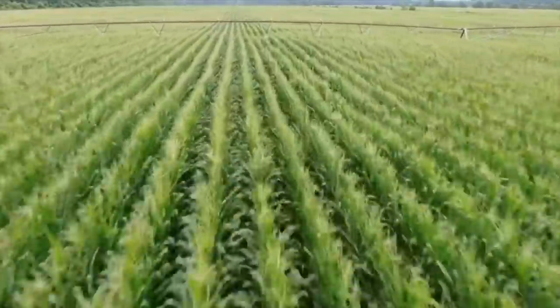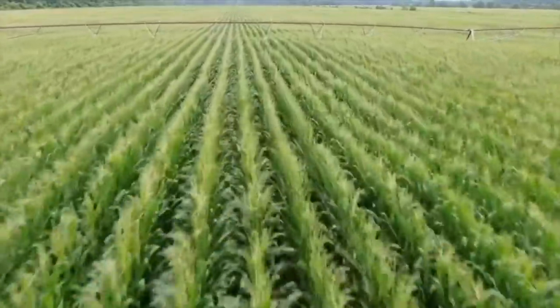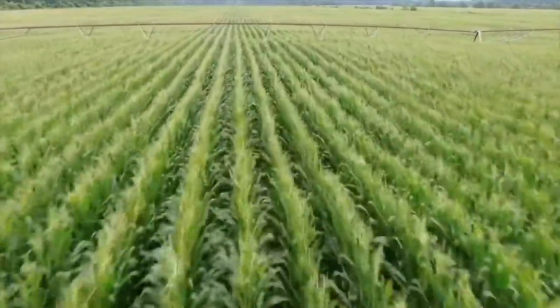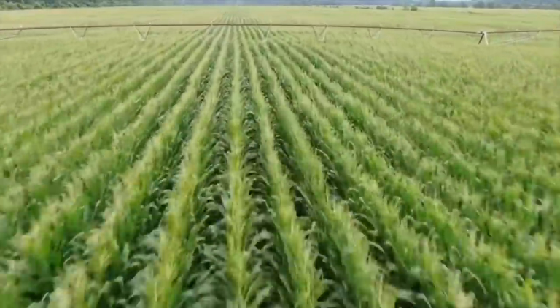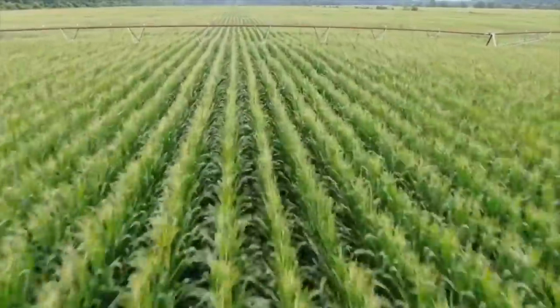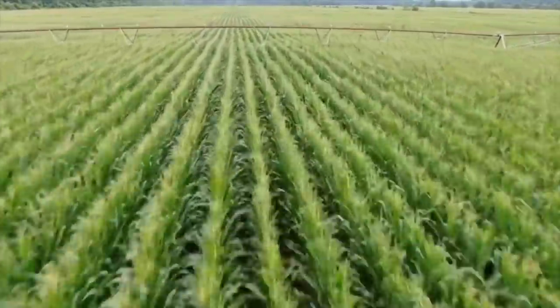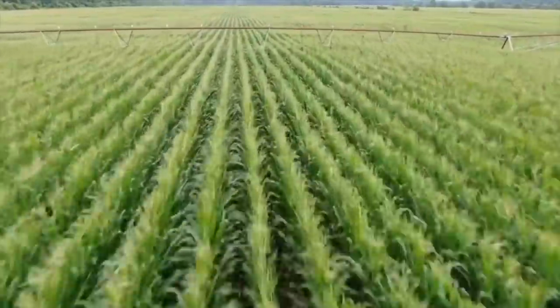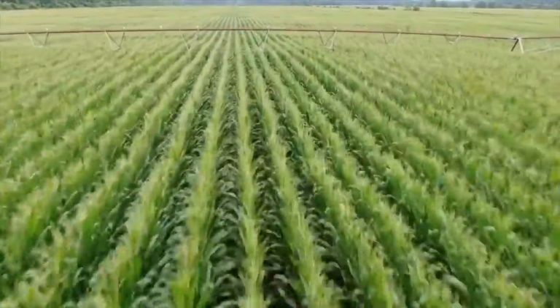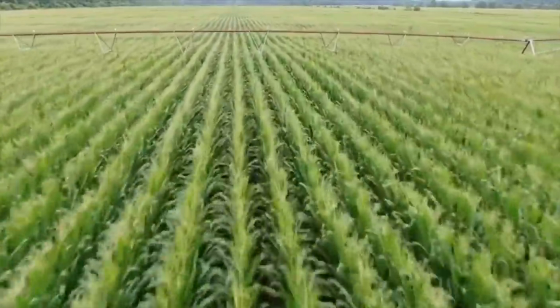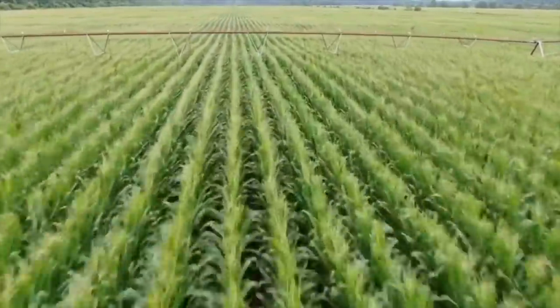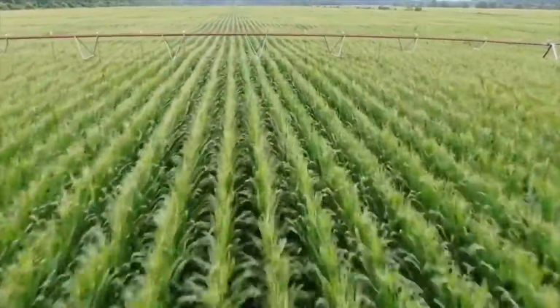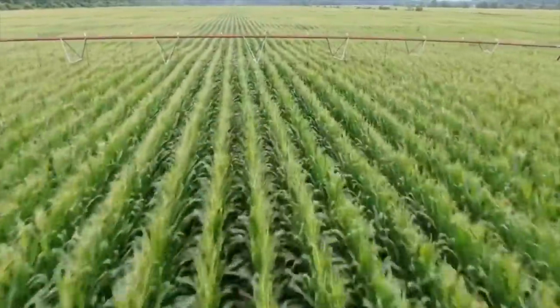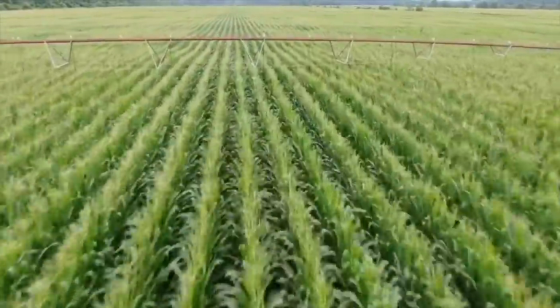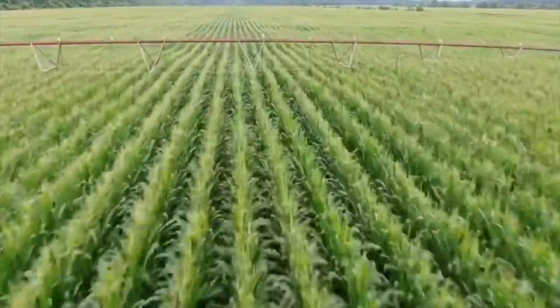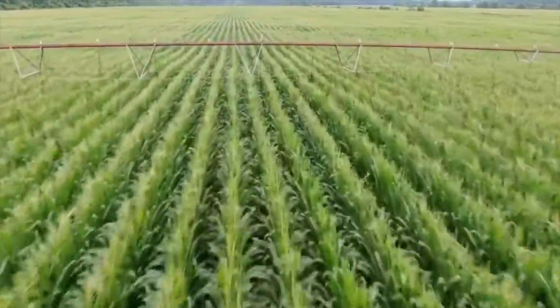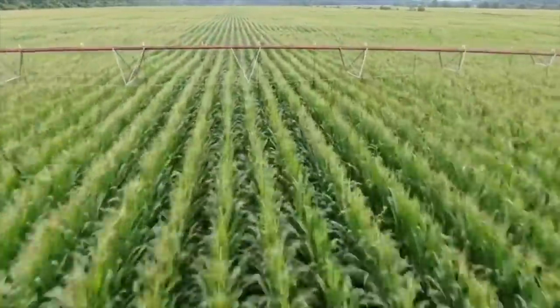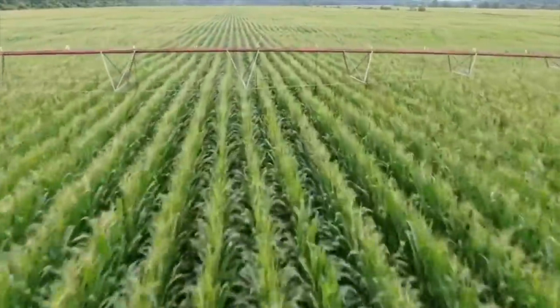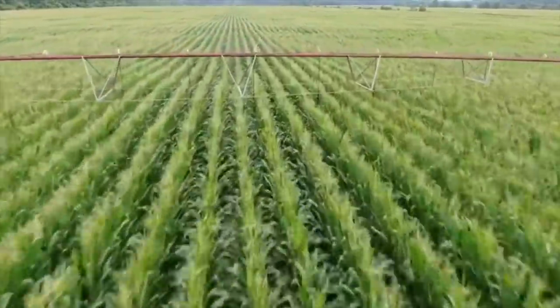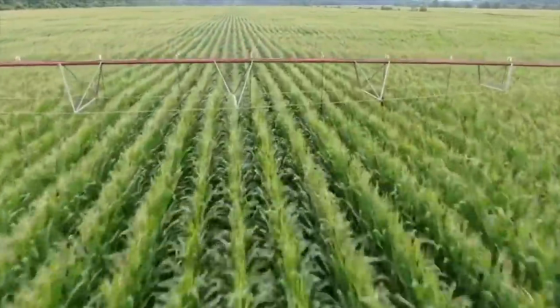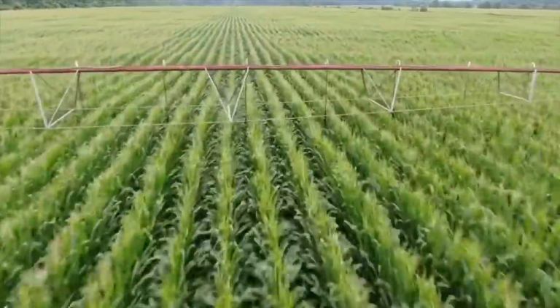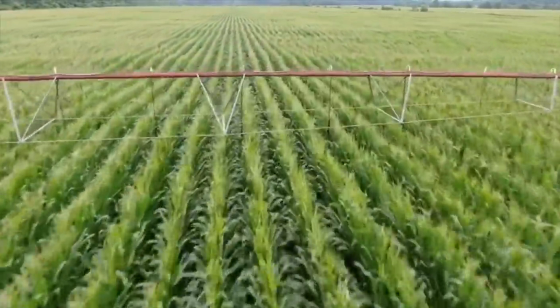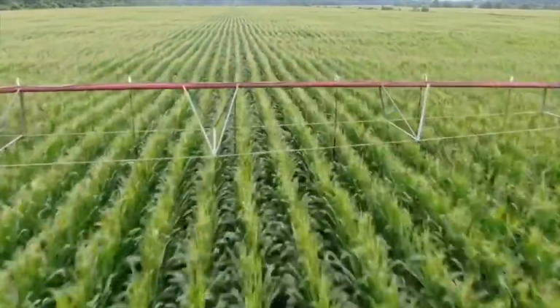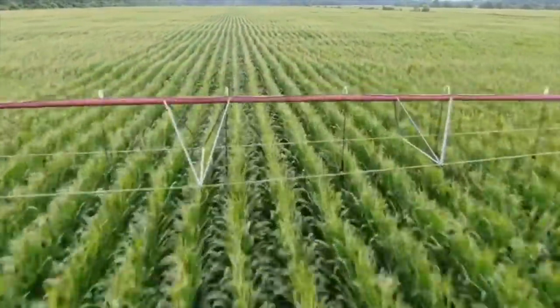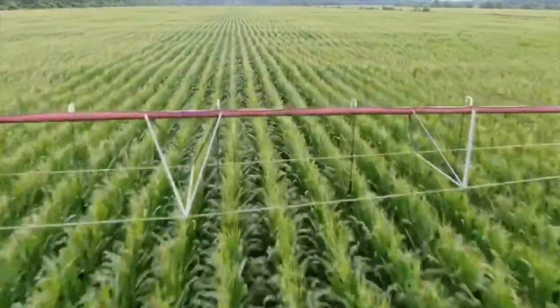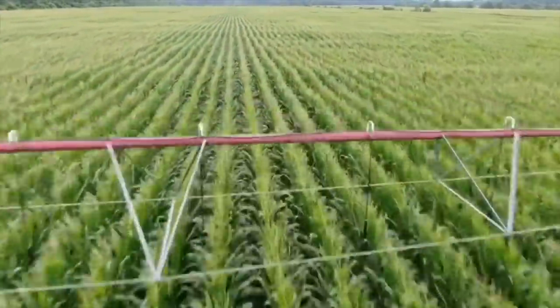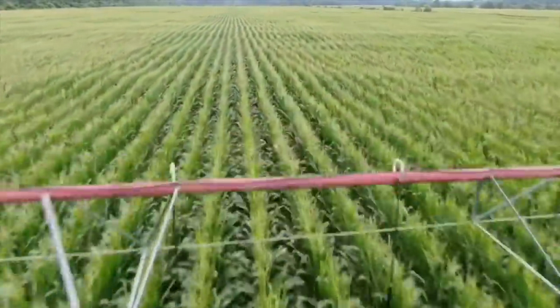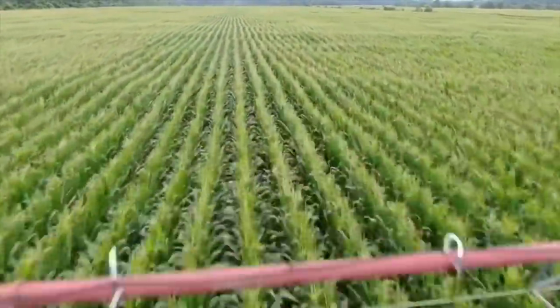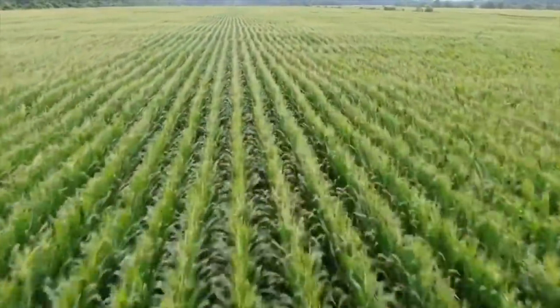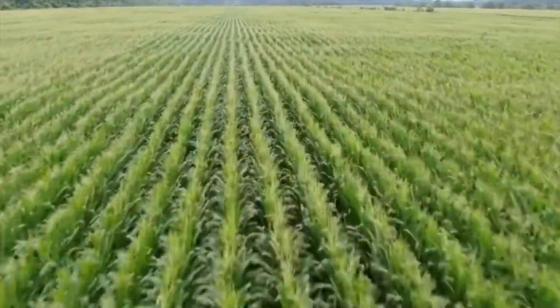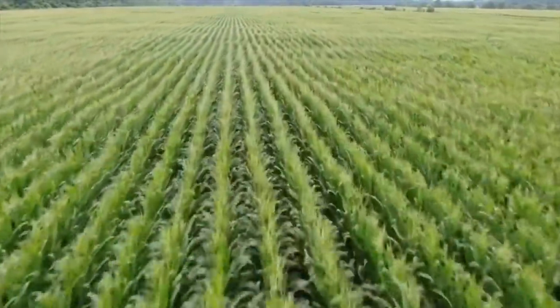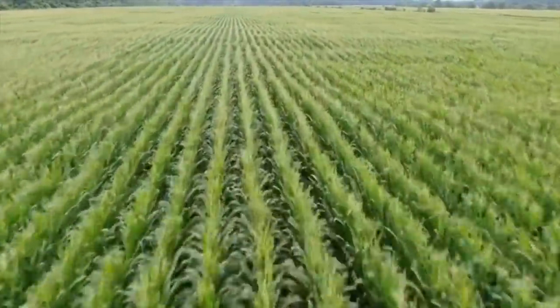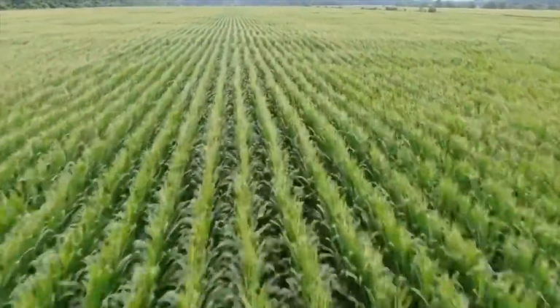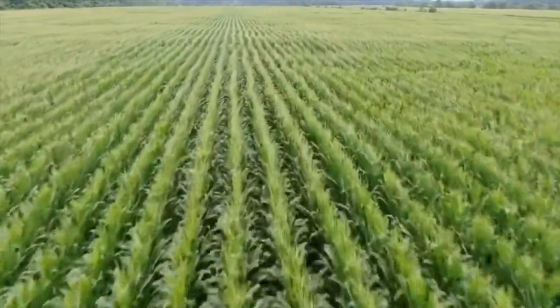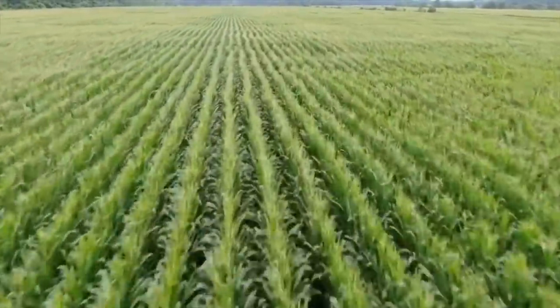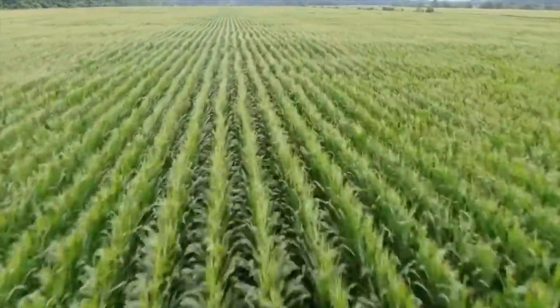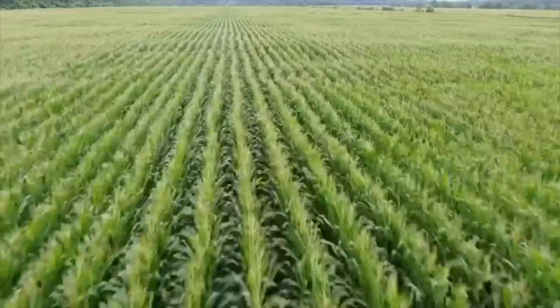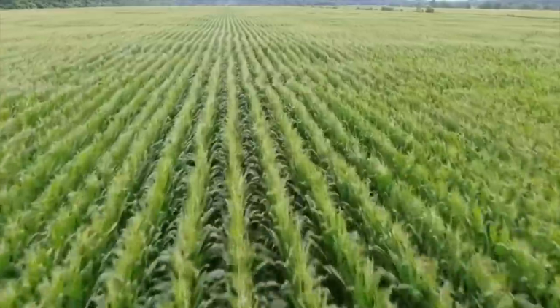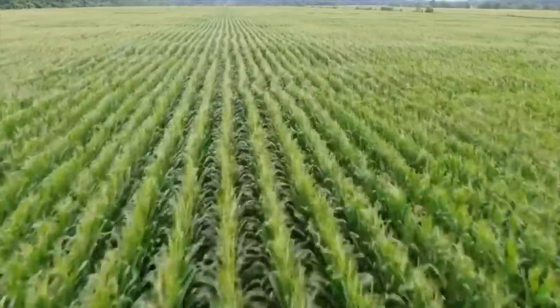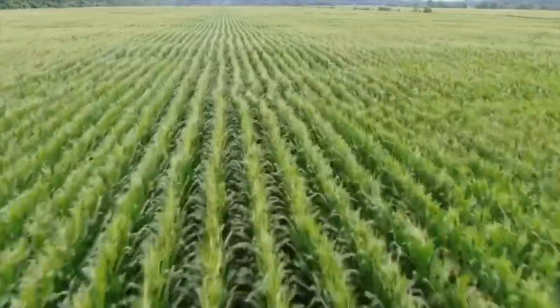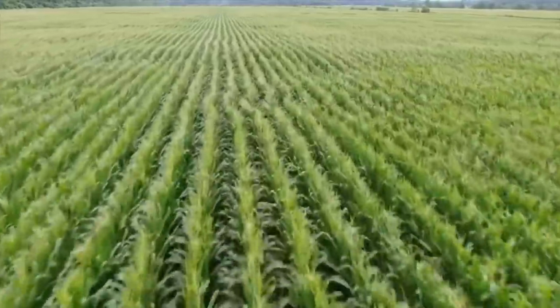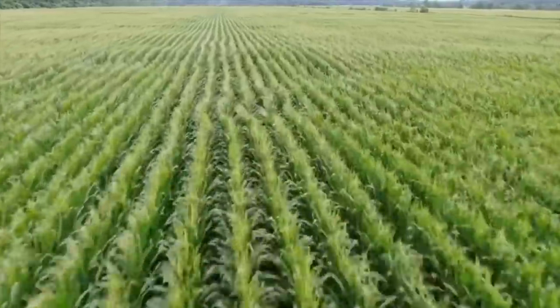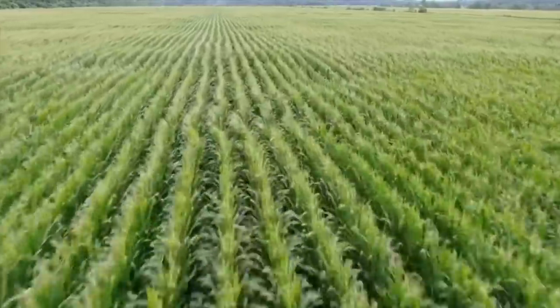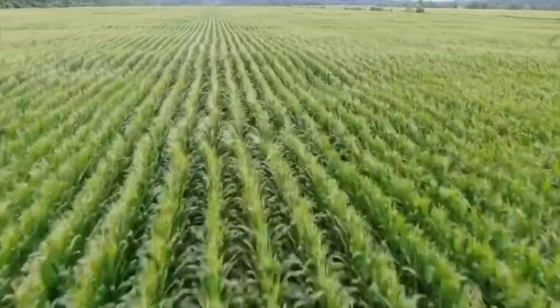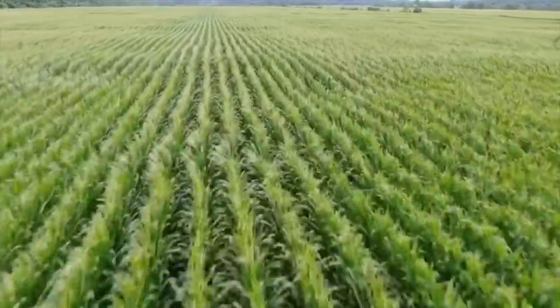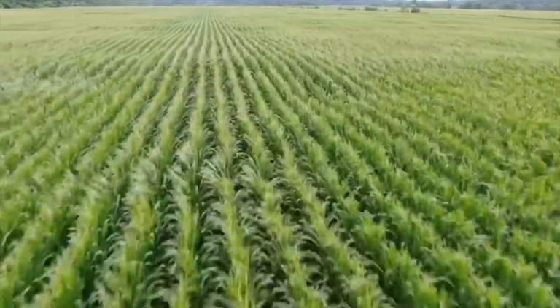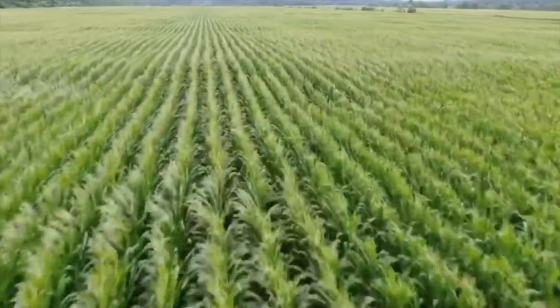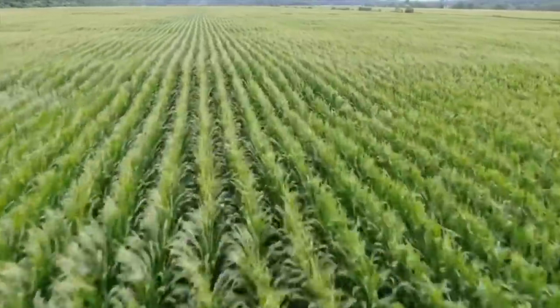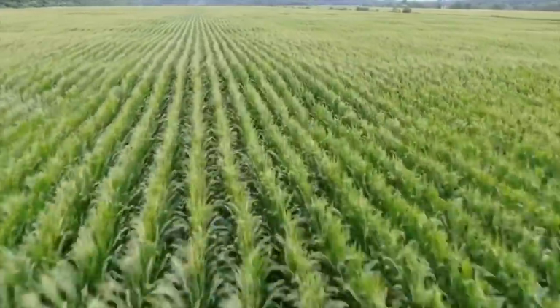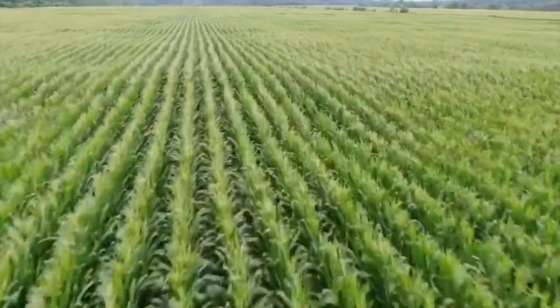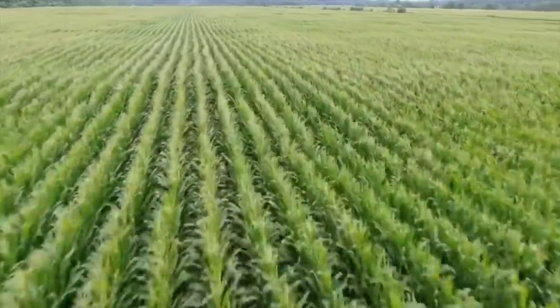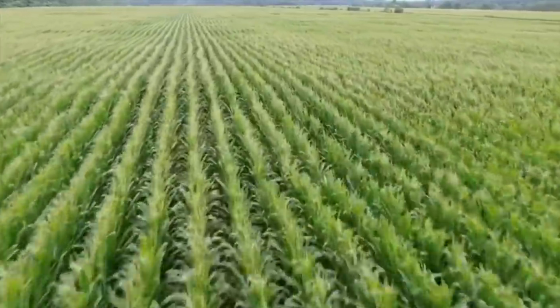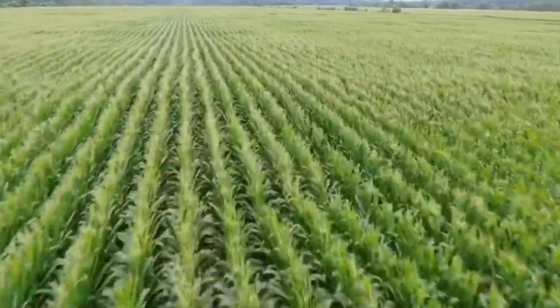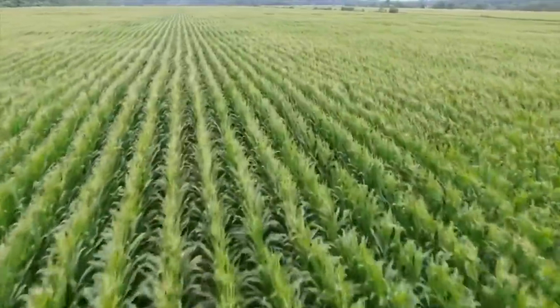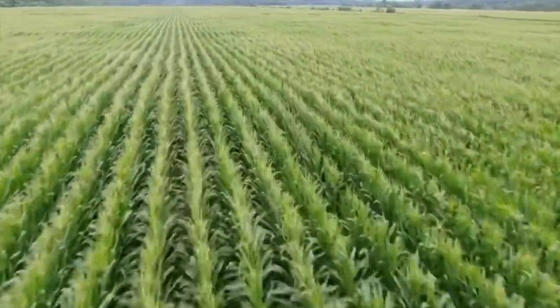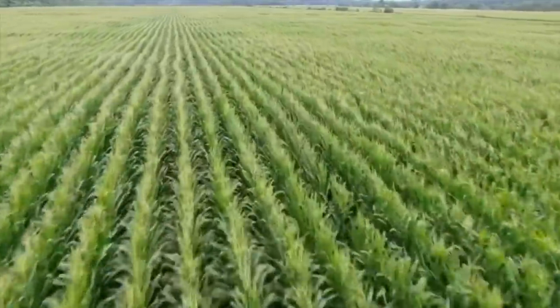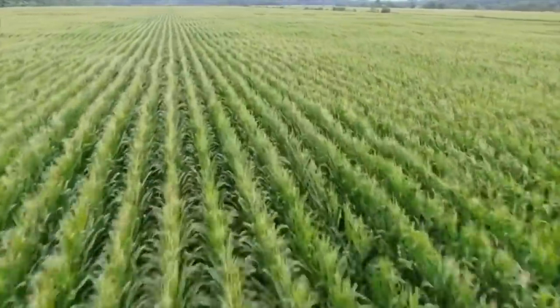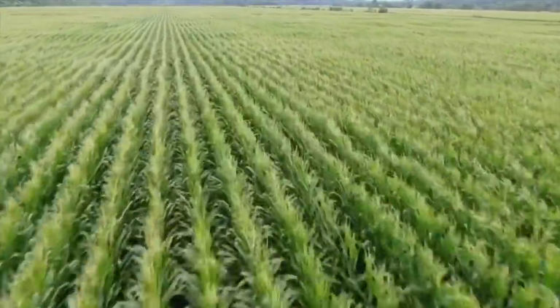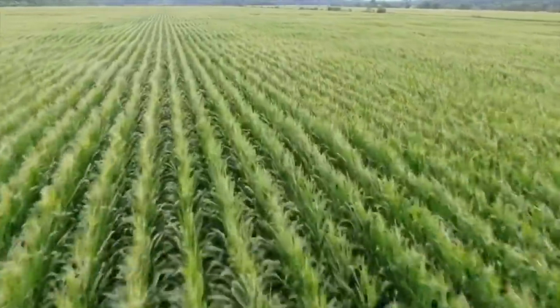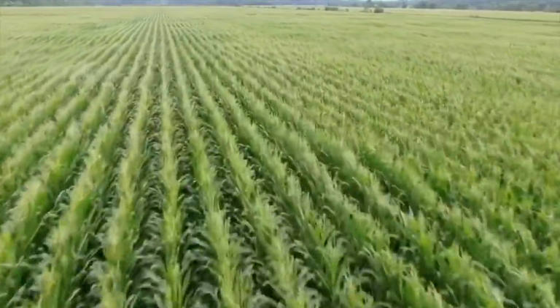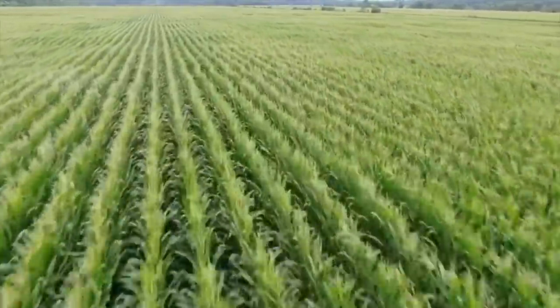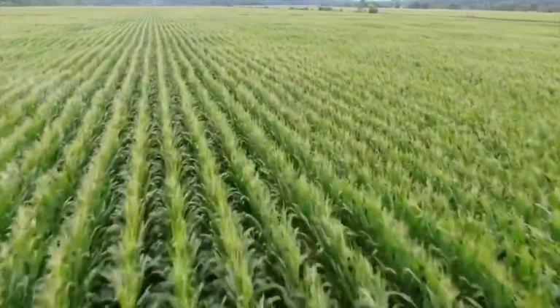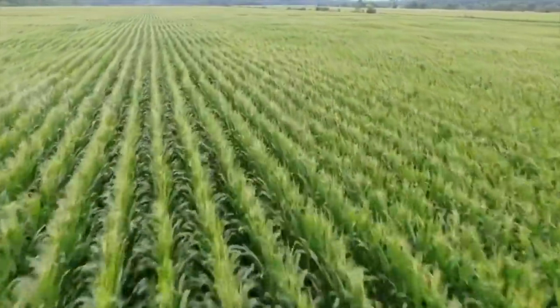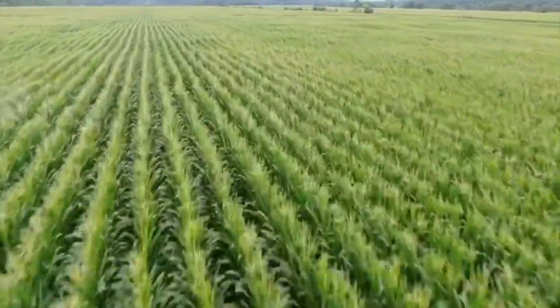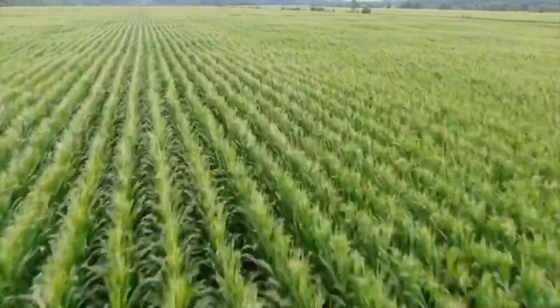There's the pivot — bam, right over it. Good deal. I'm 20 feet off the ground.